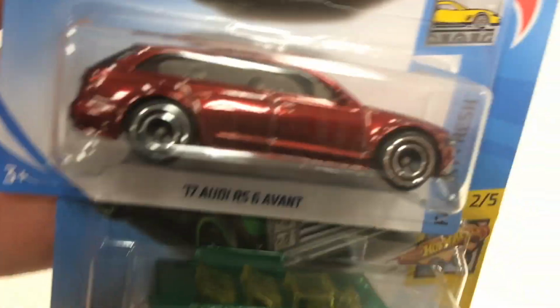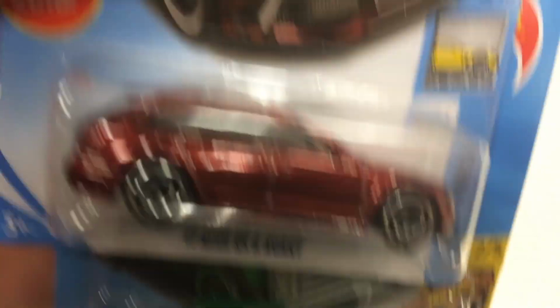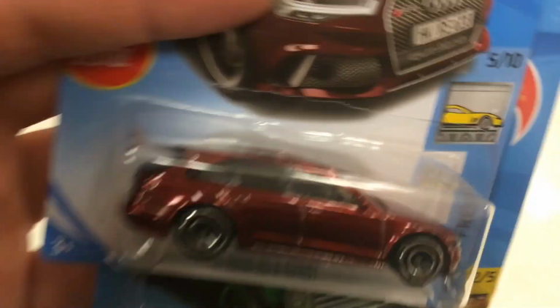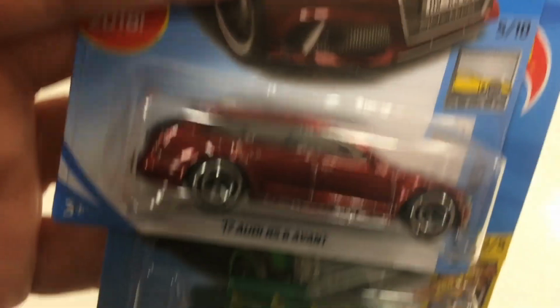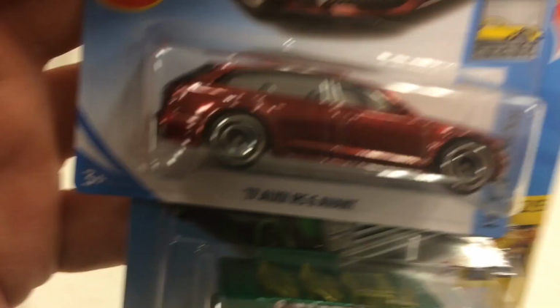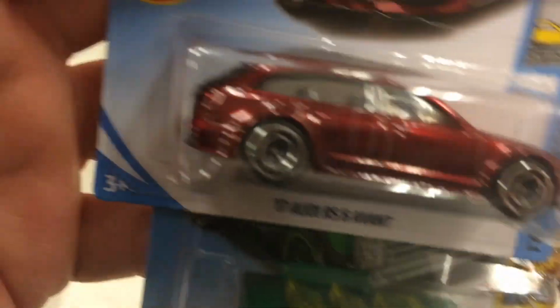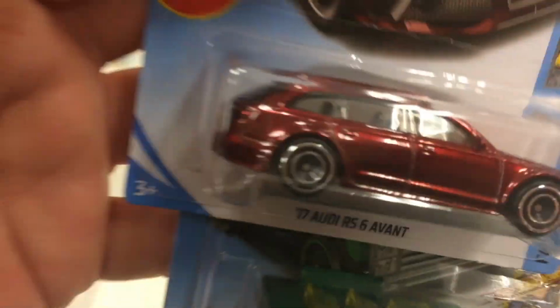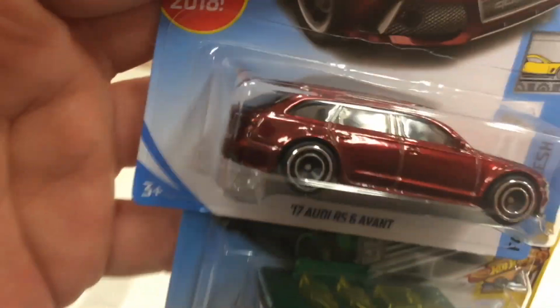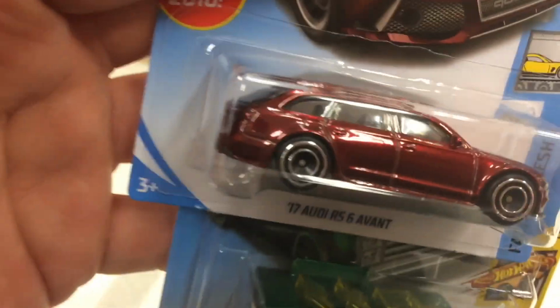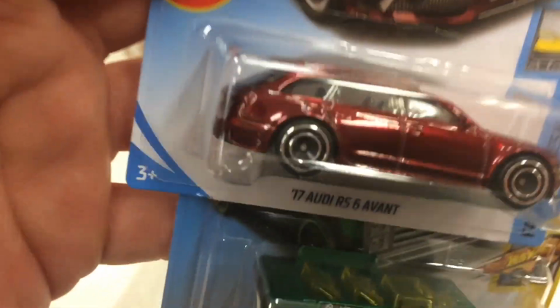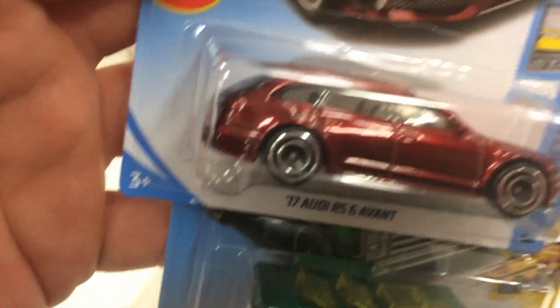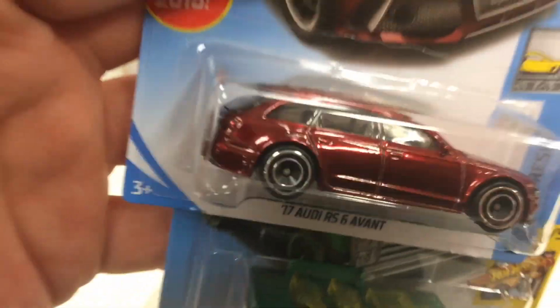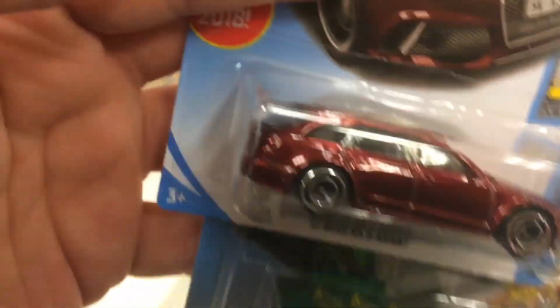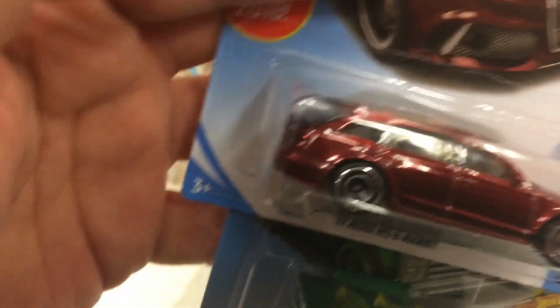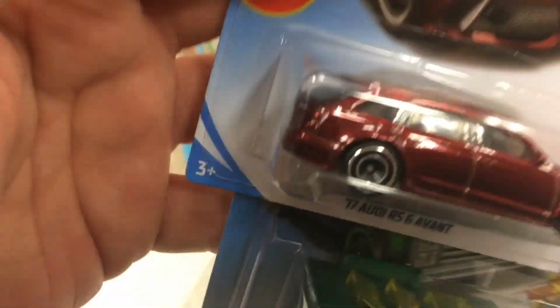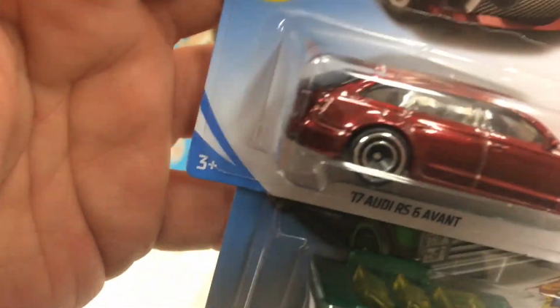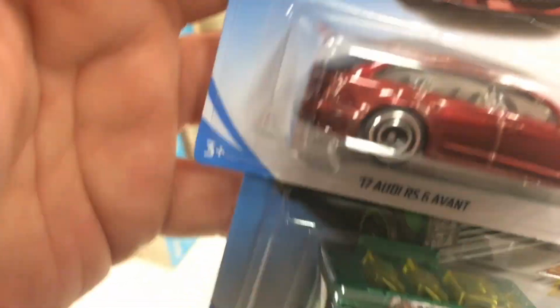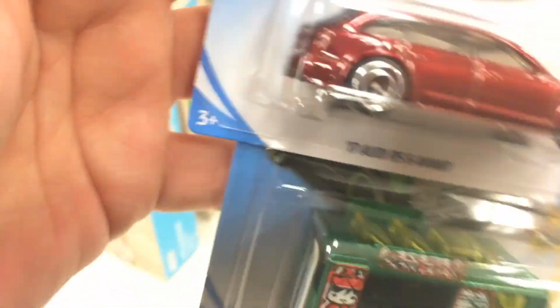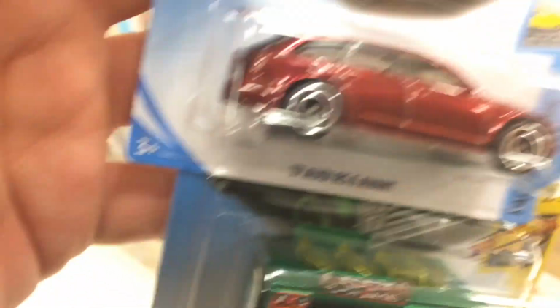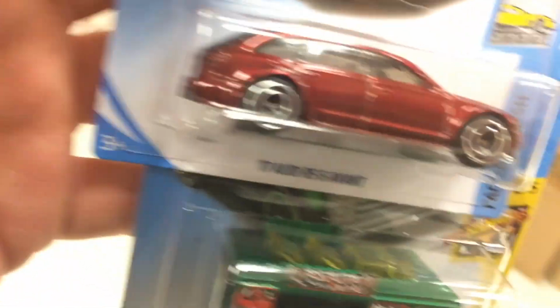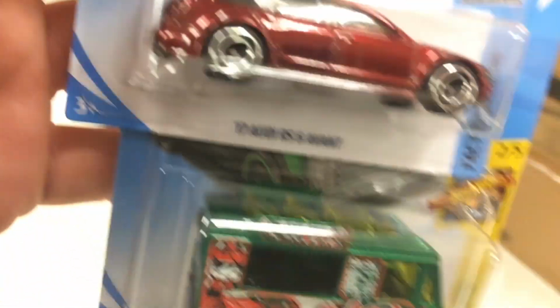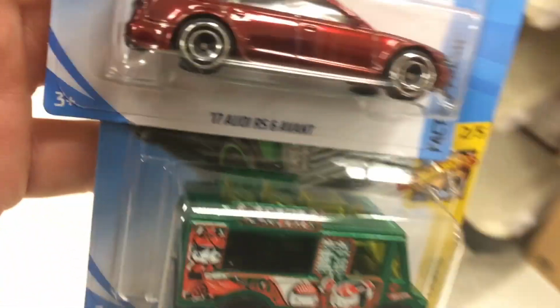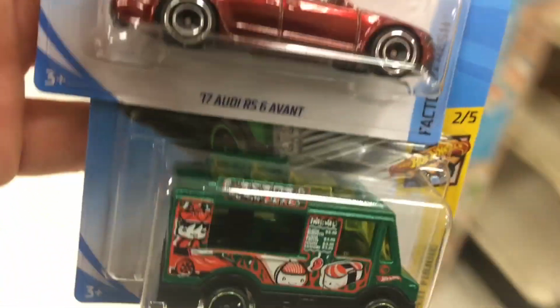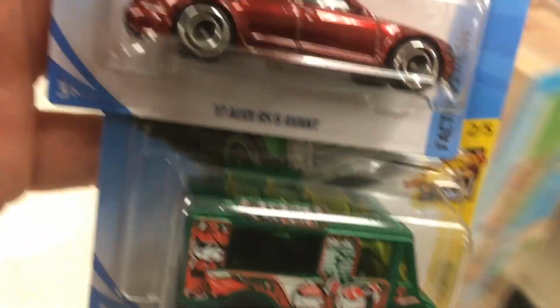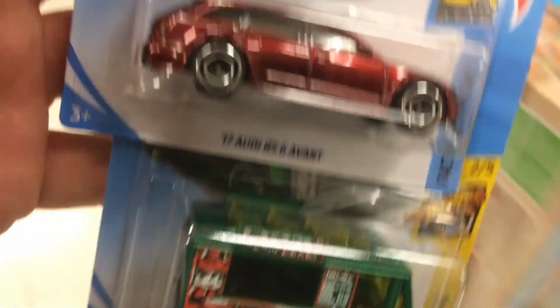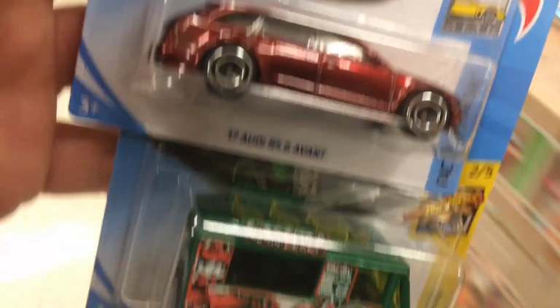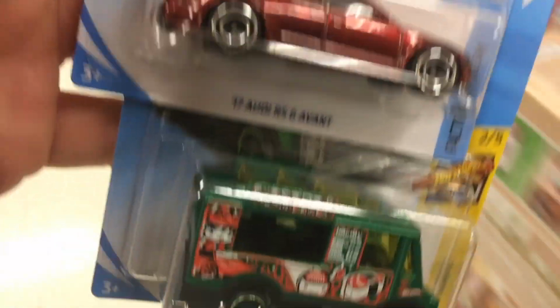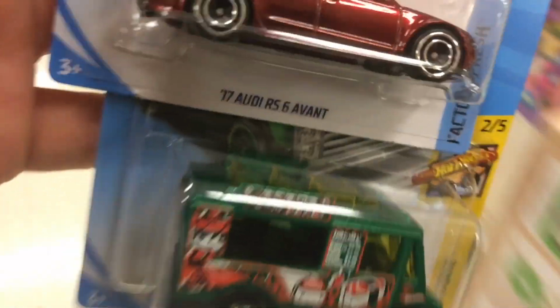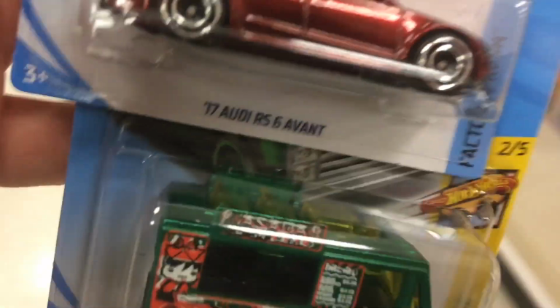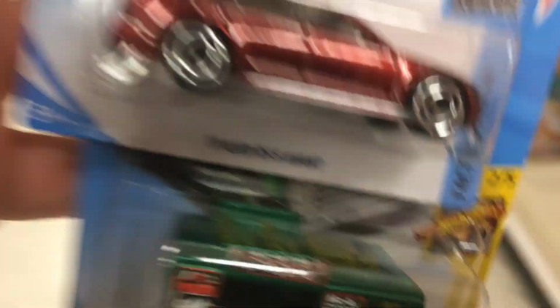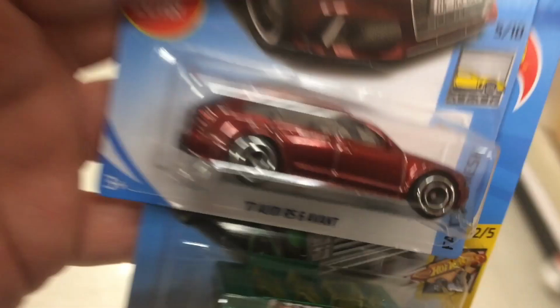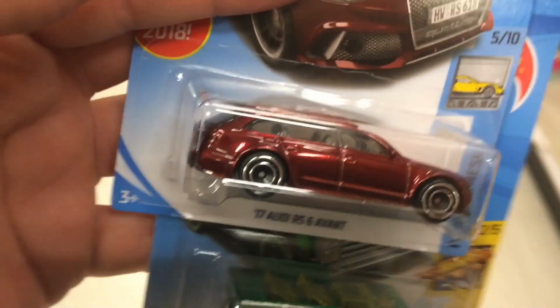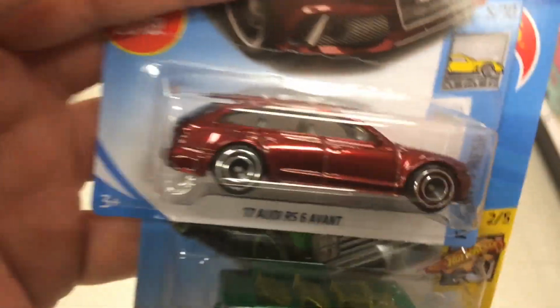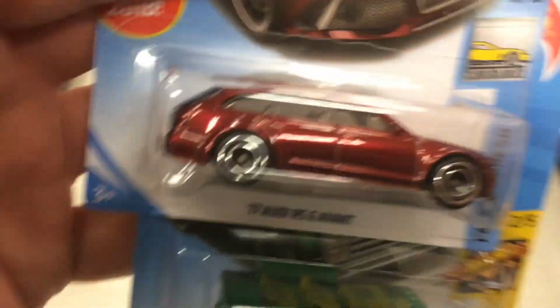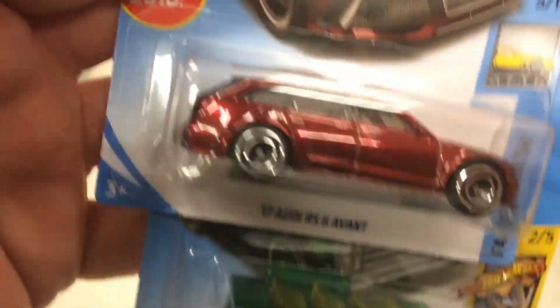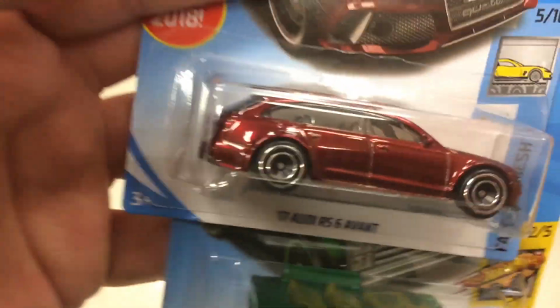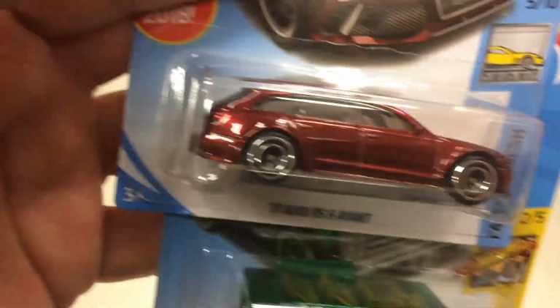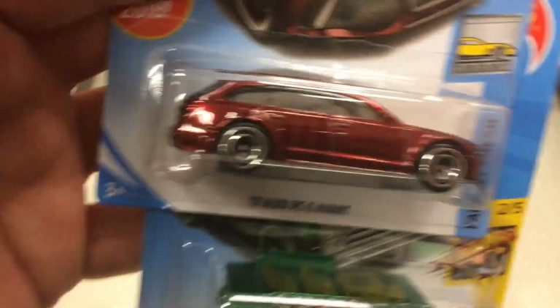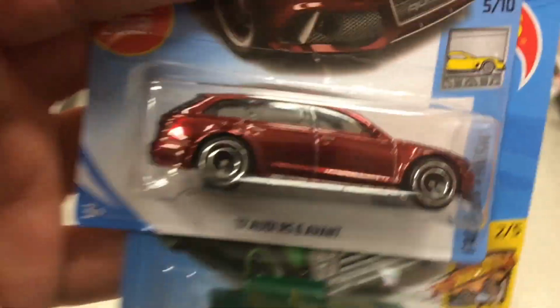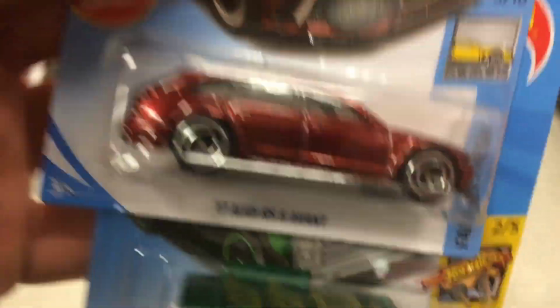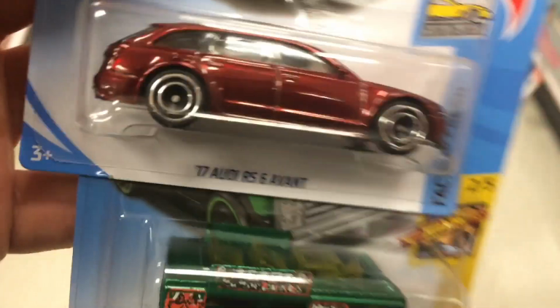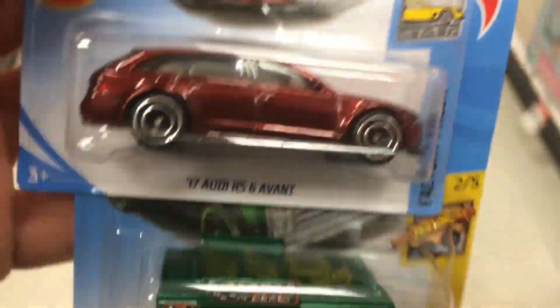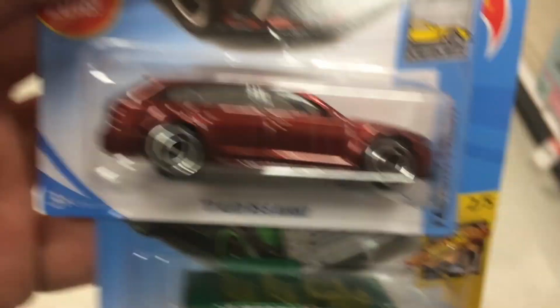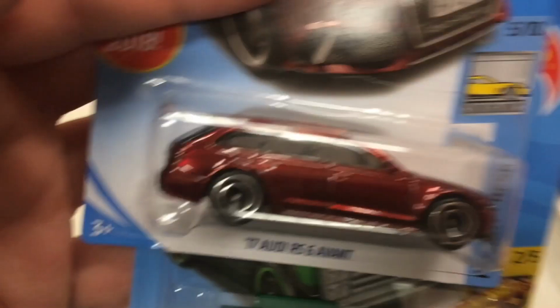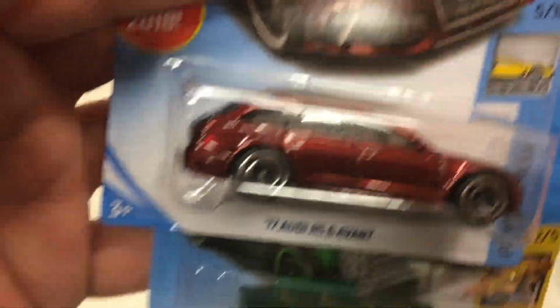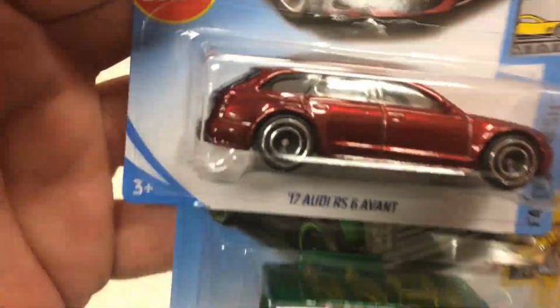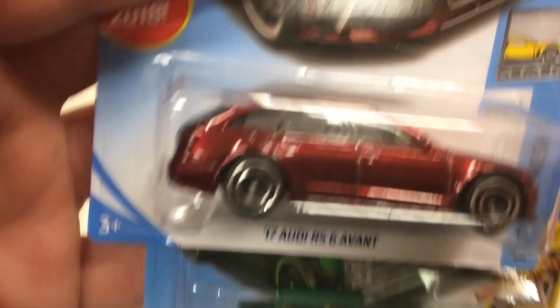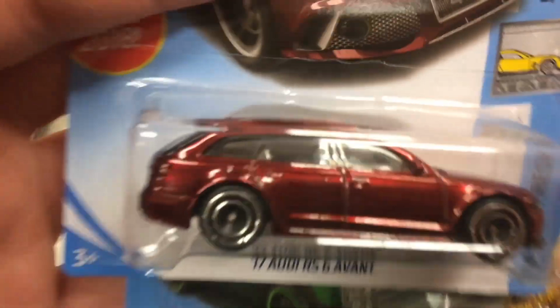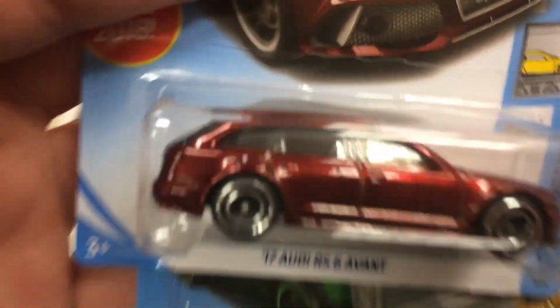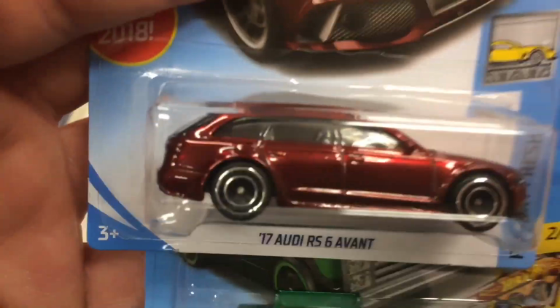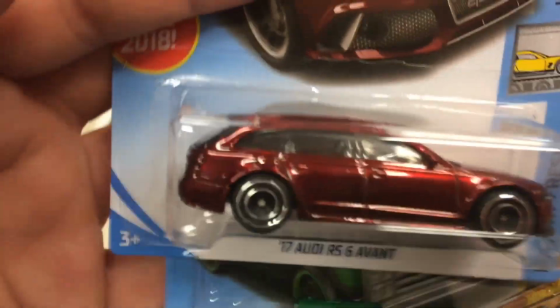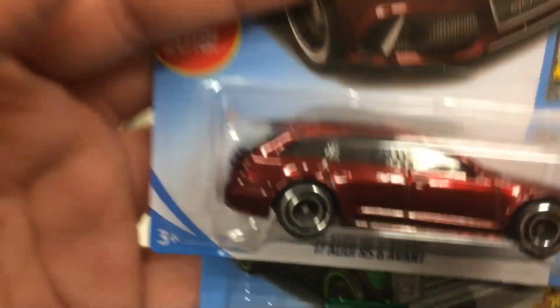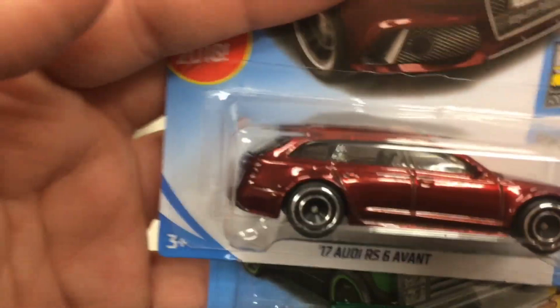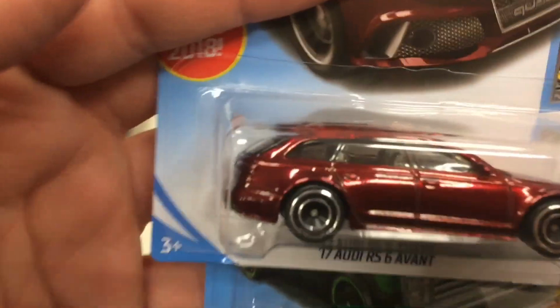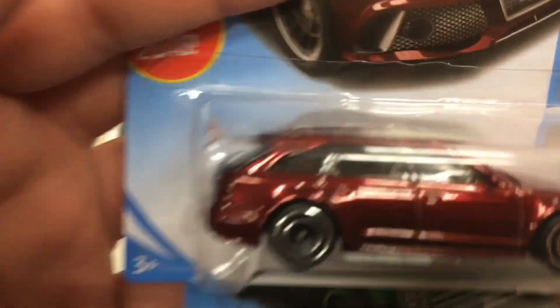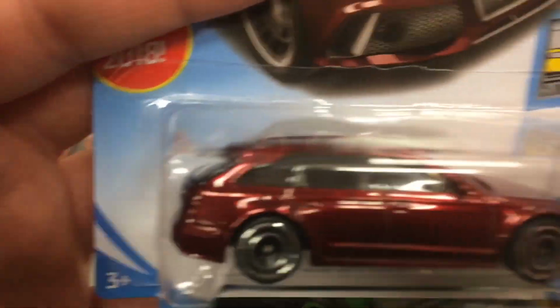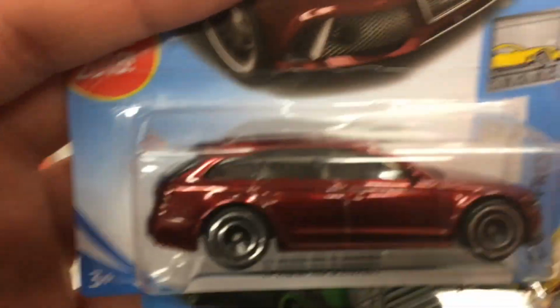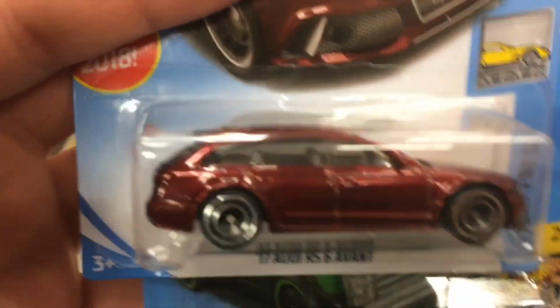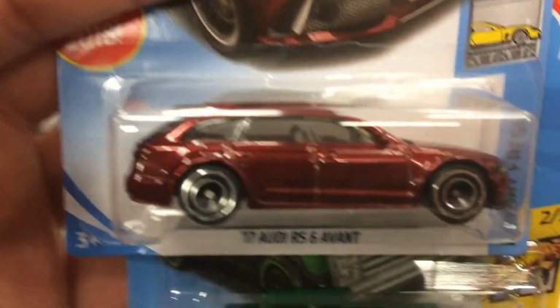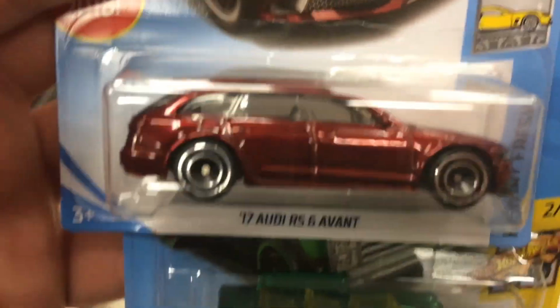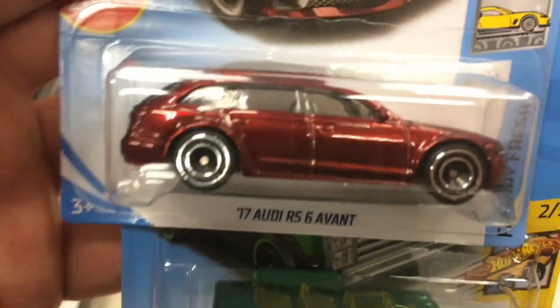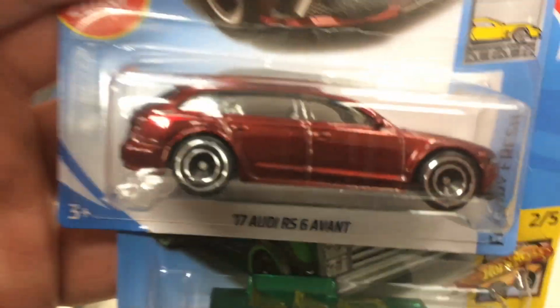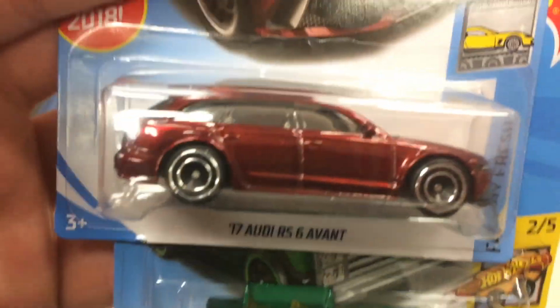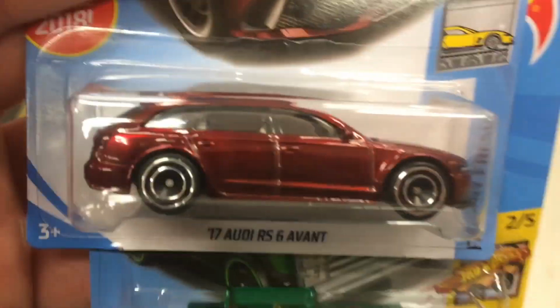Let's go see if they have some more Hot Wheels around here somewhere. If so, I'll add it to this video.